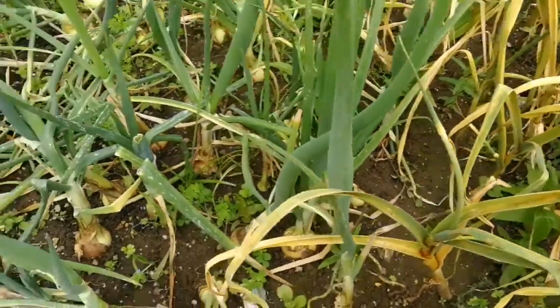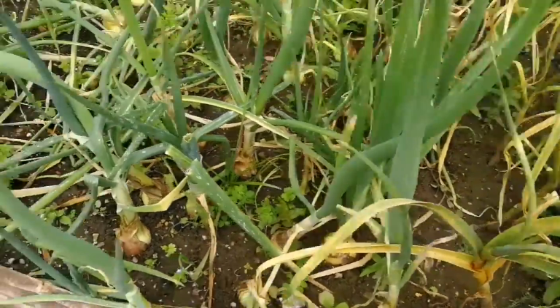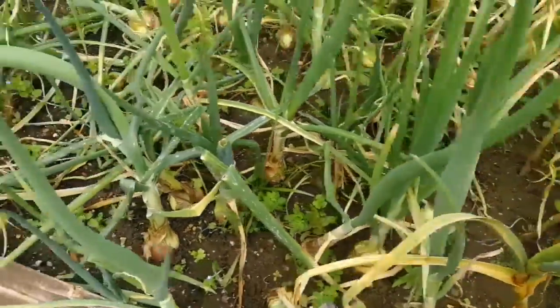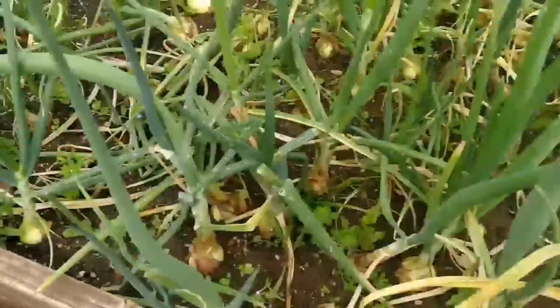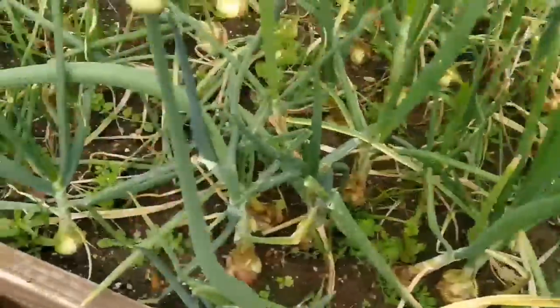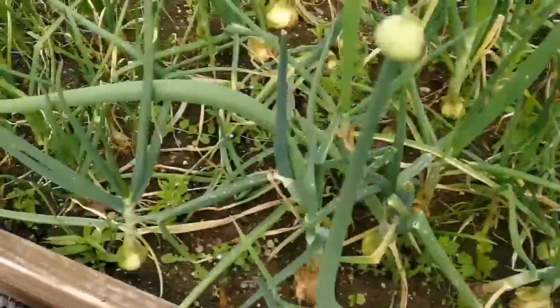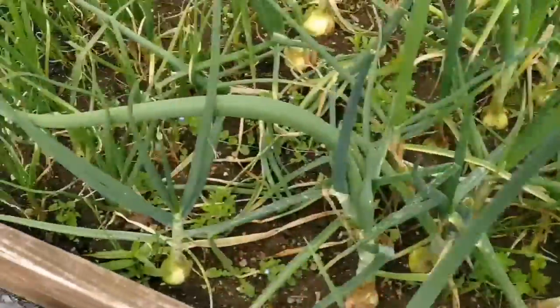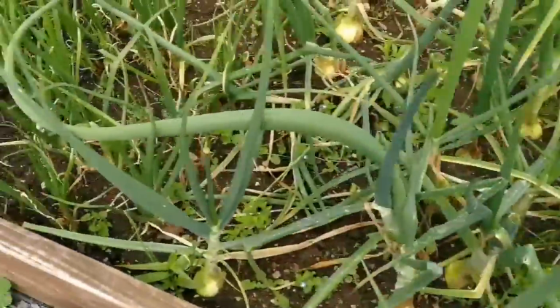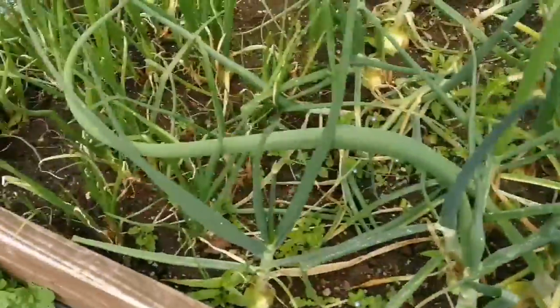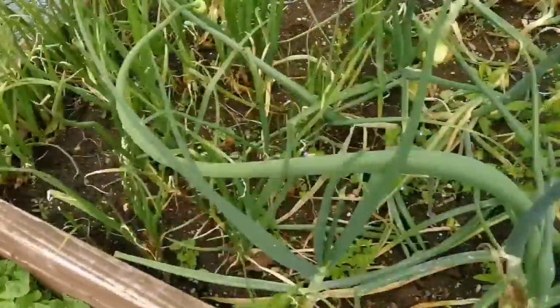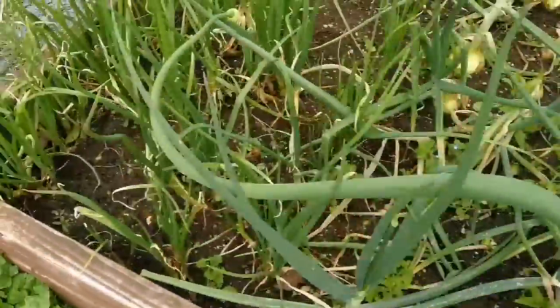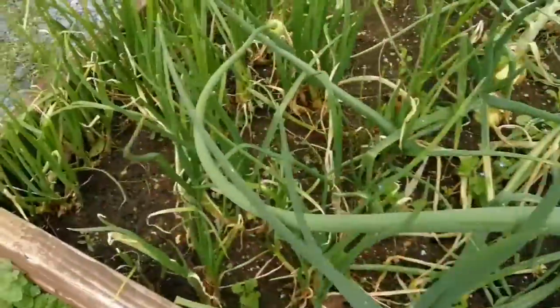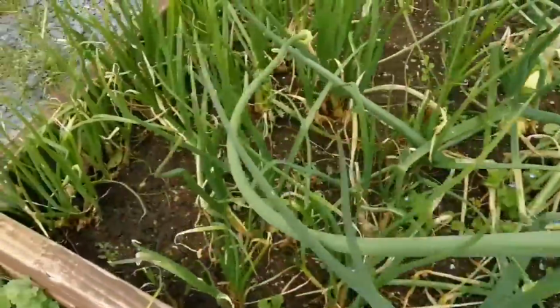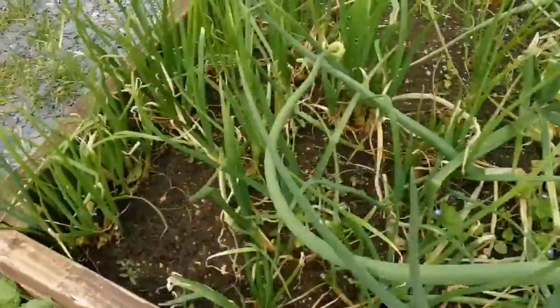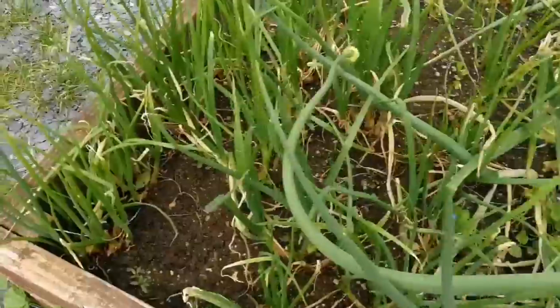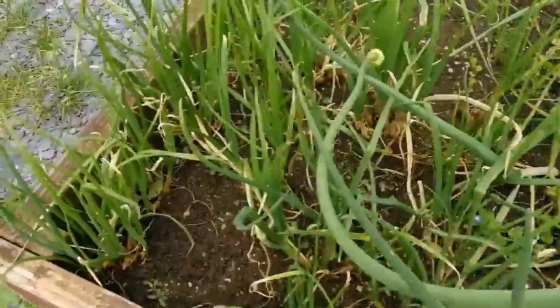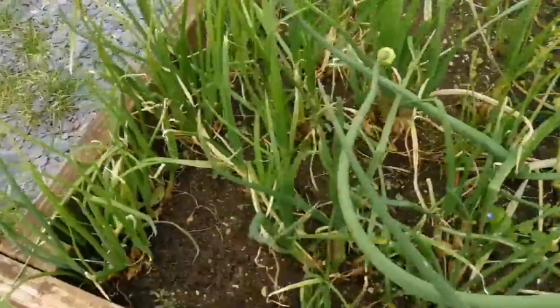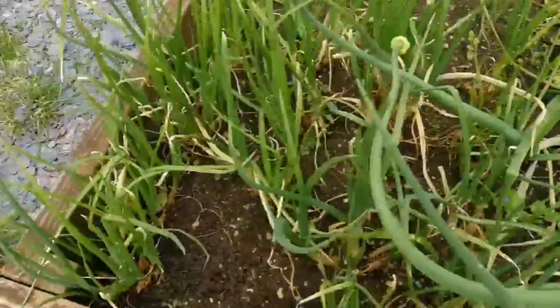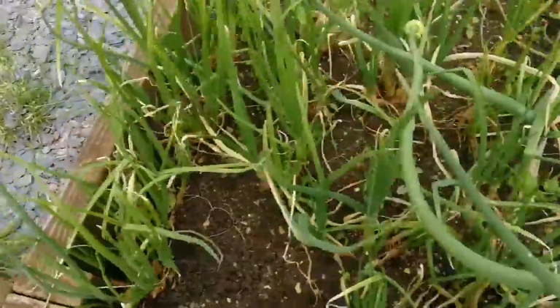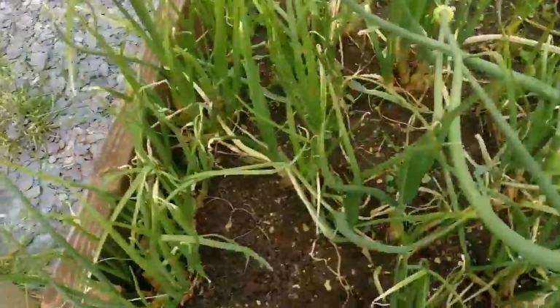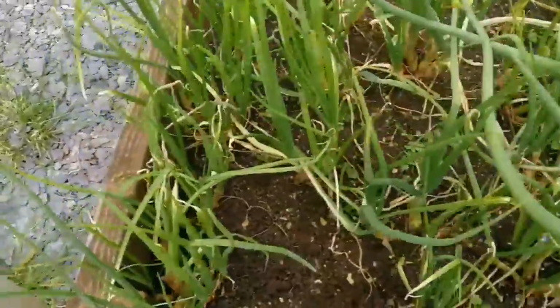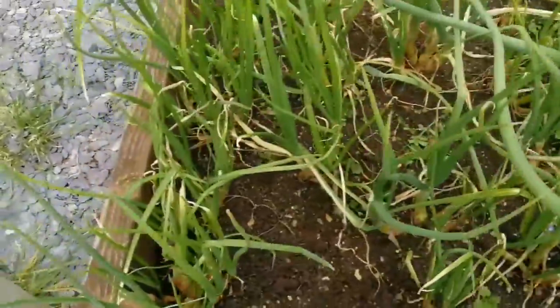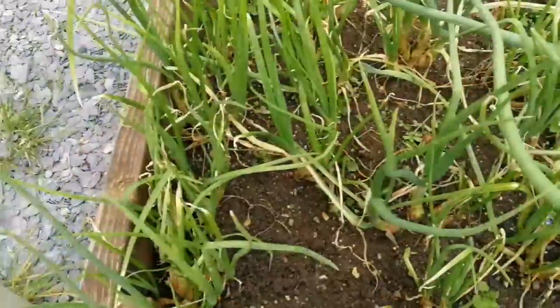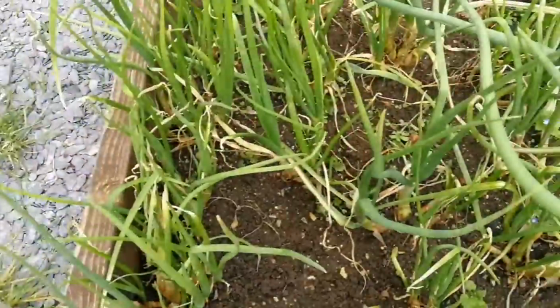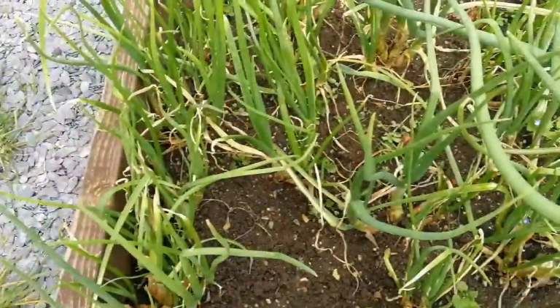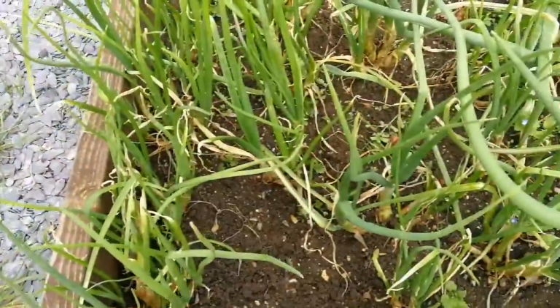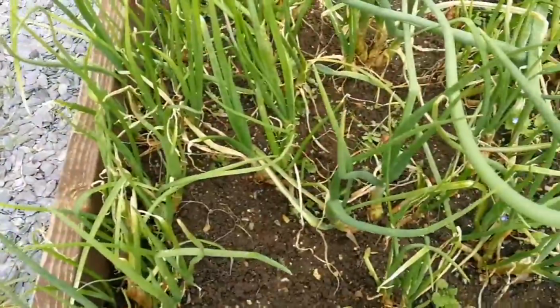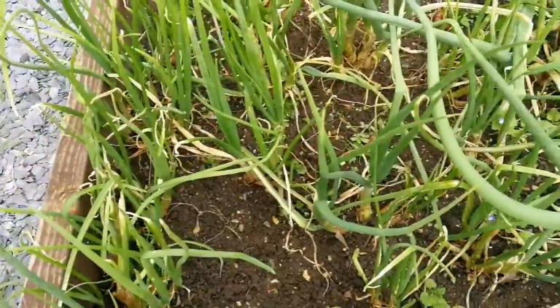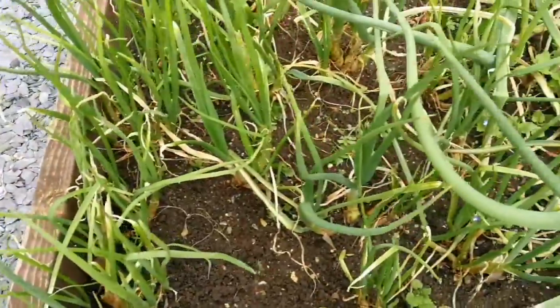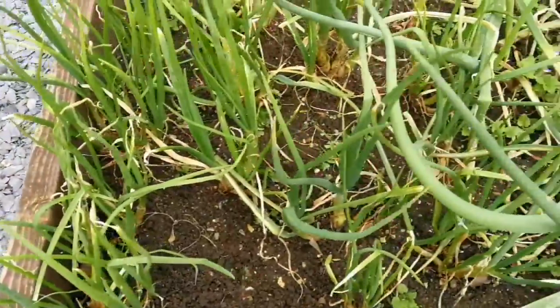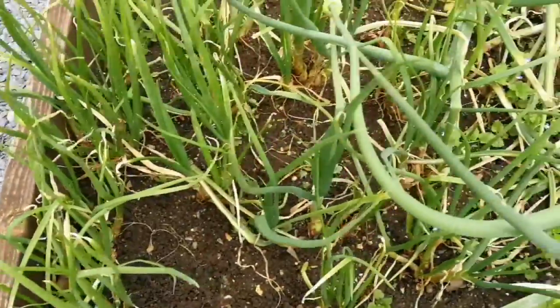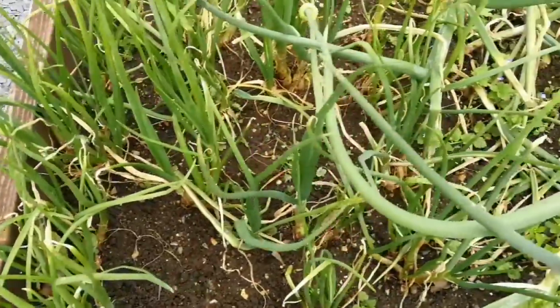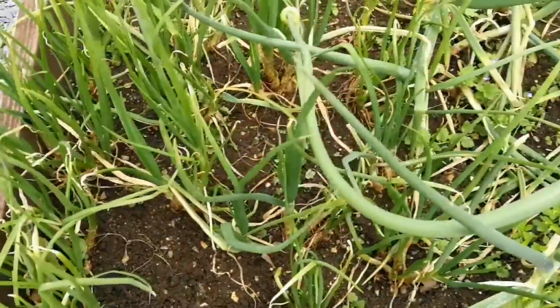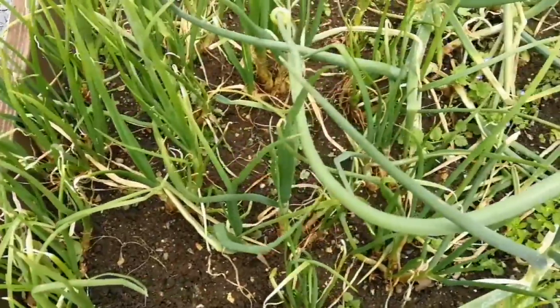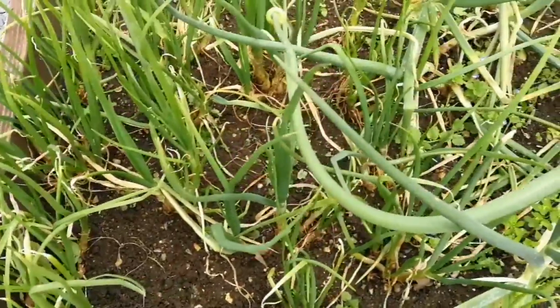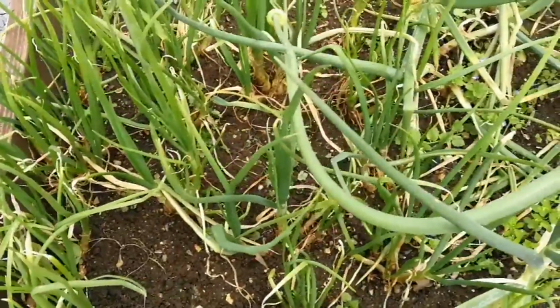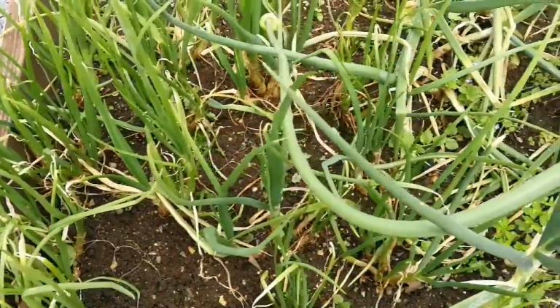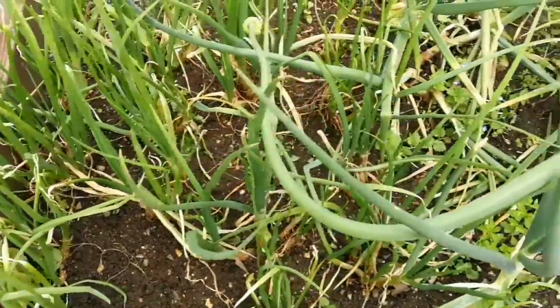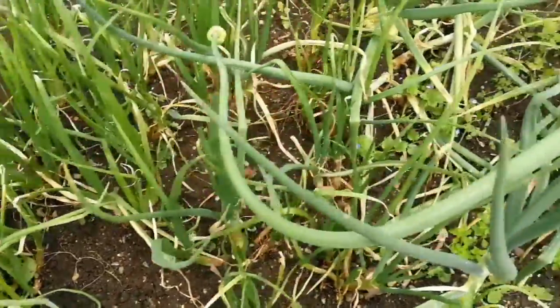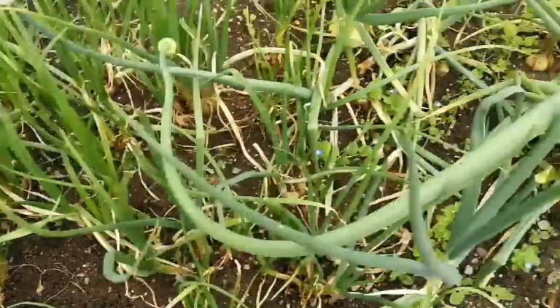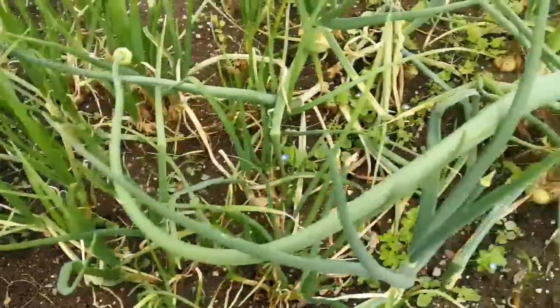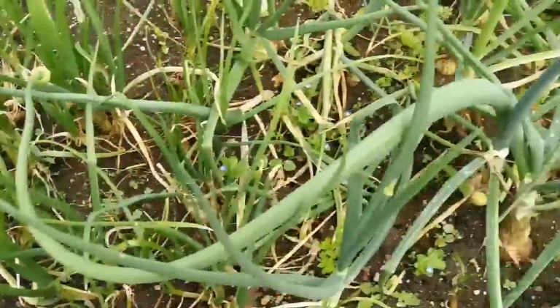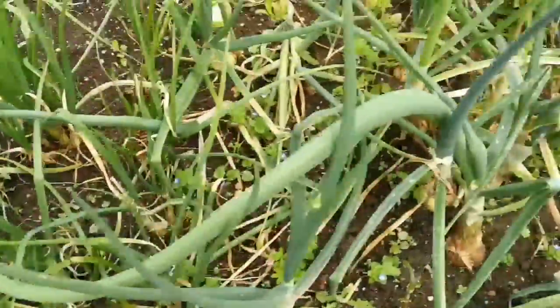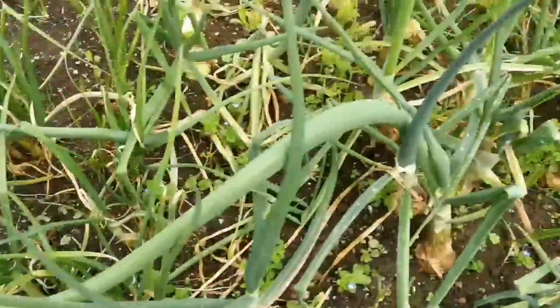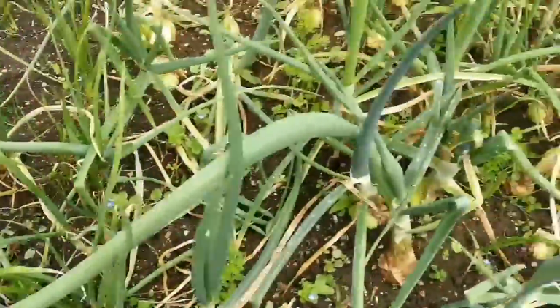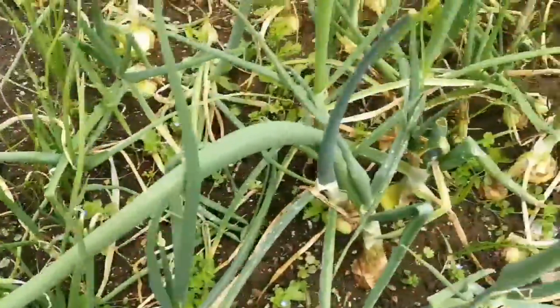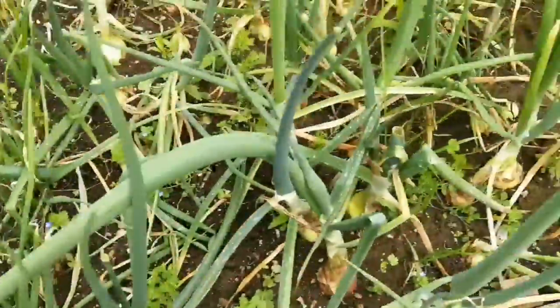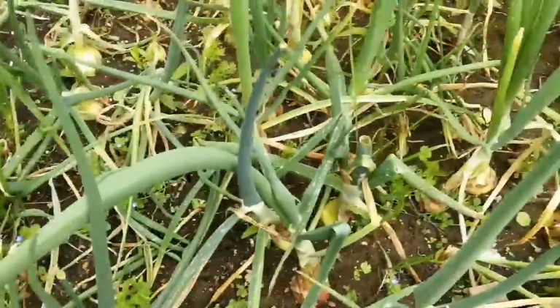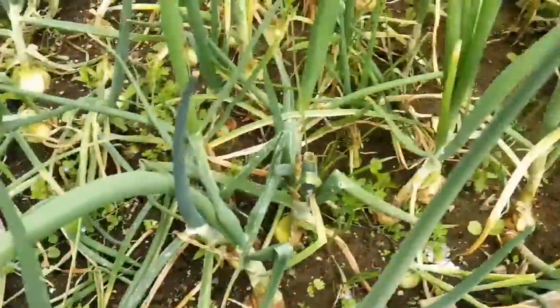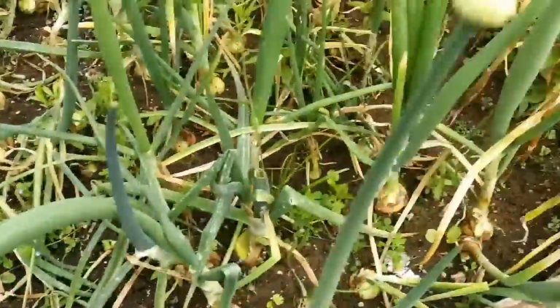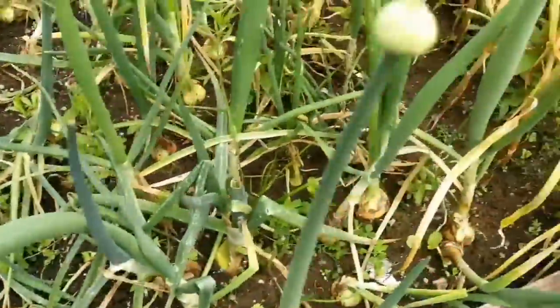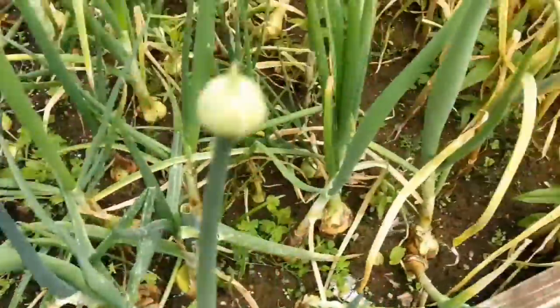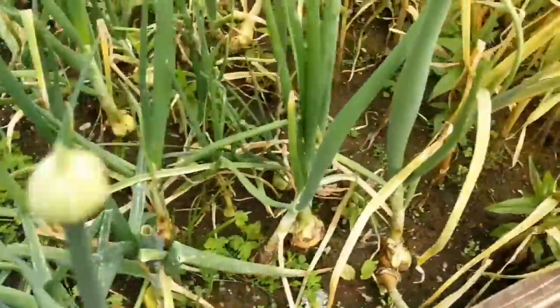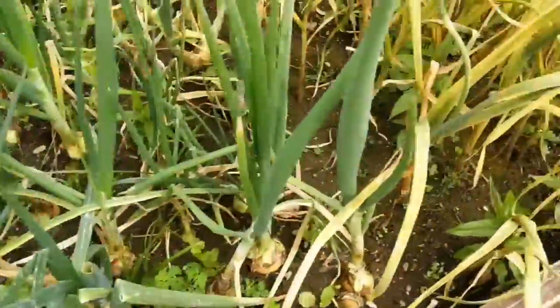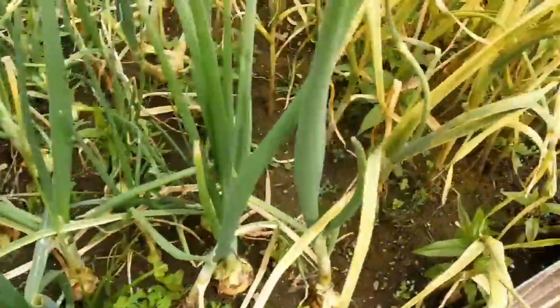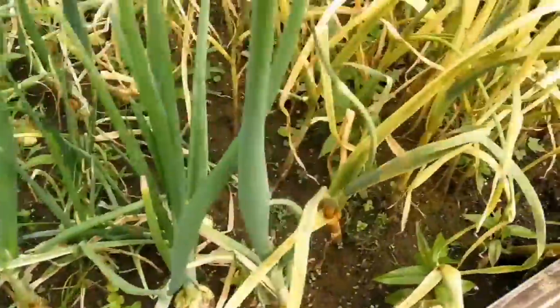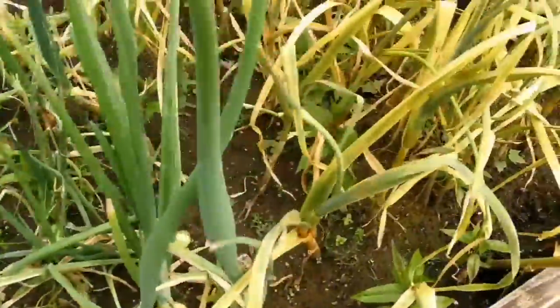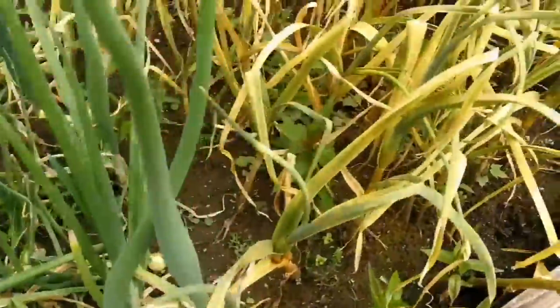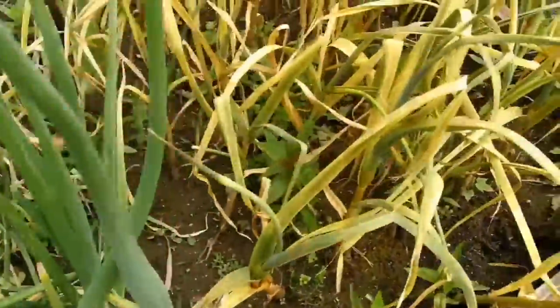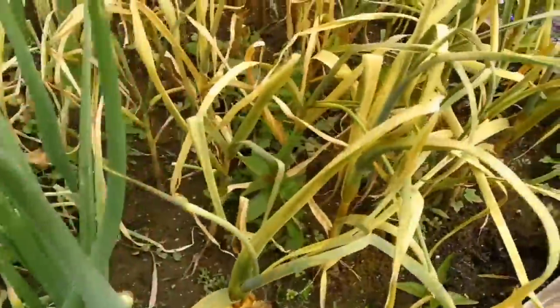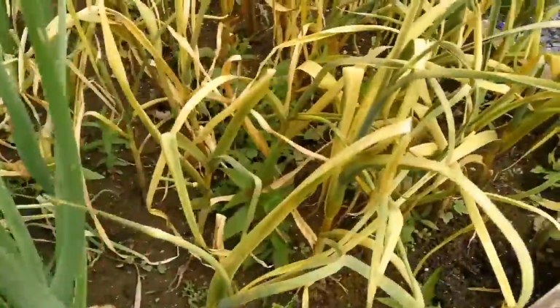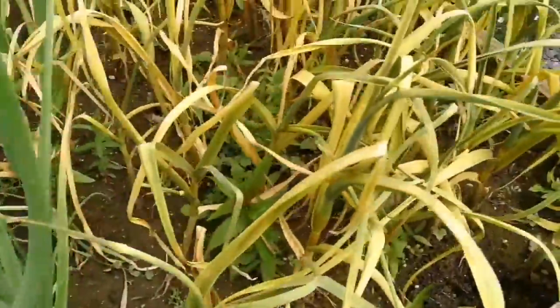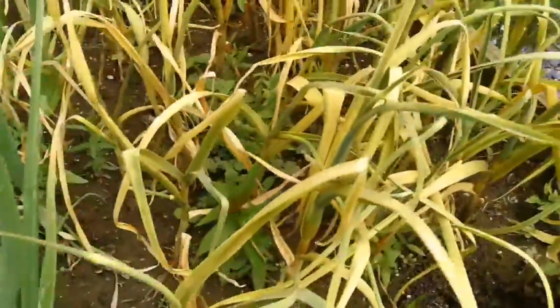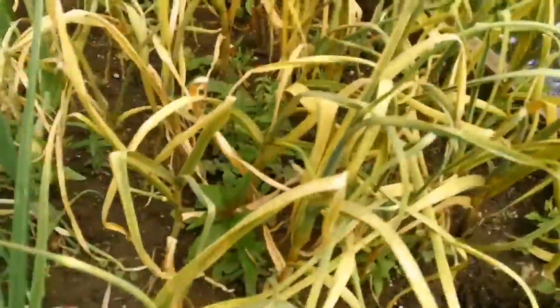The shallots have done well. Let's update on the shallots, onions, and garlics.